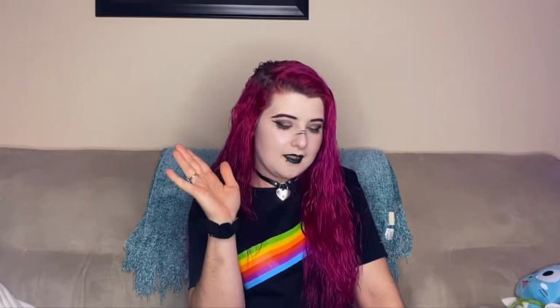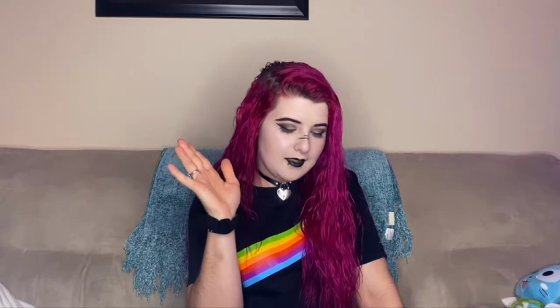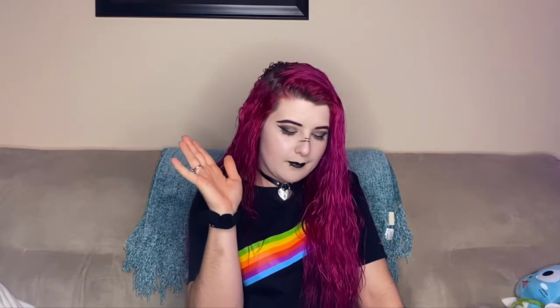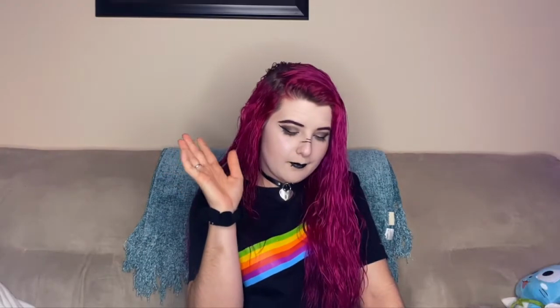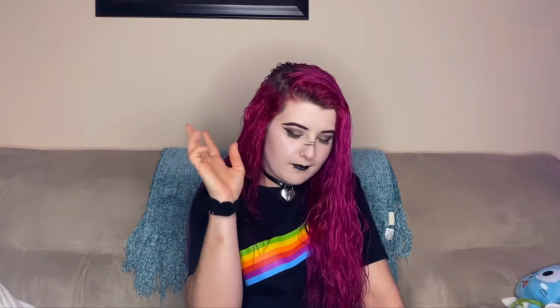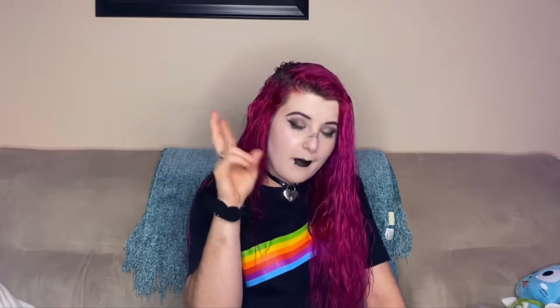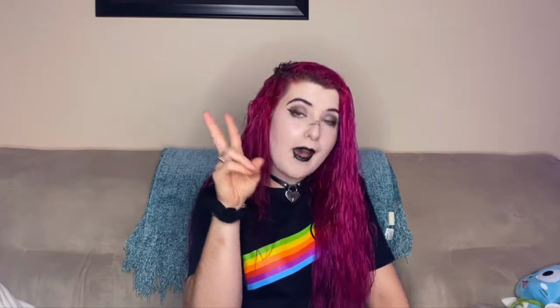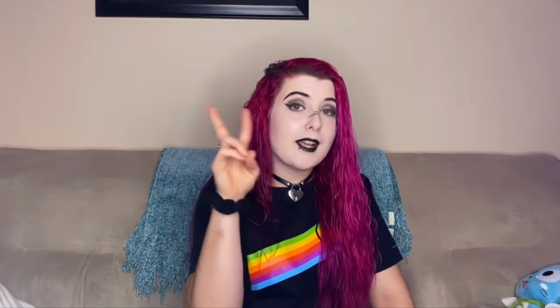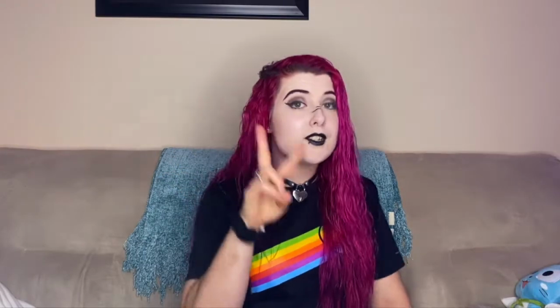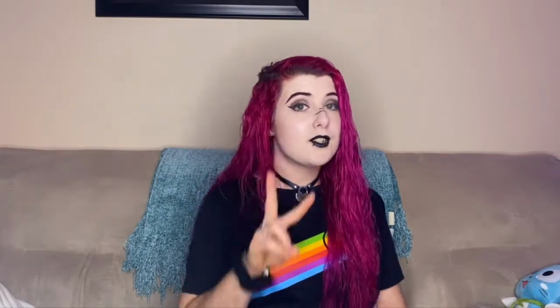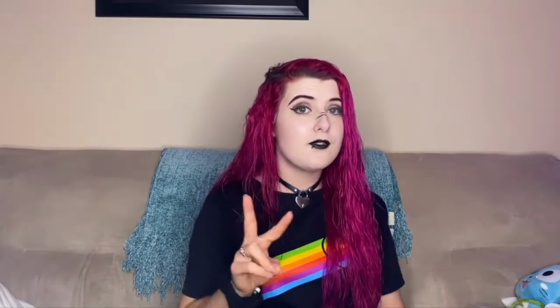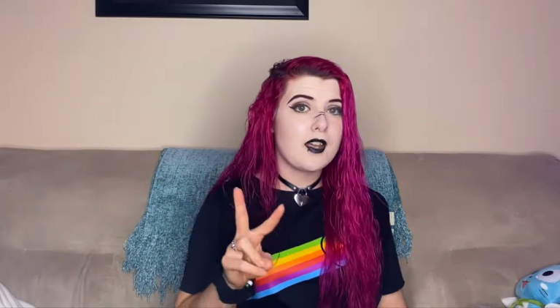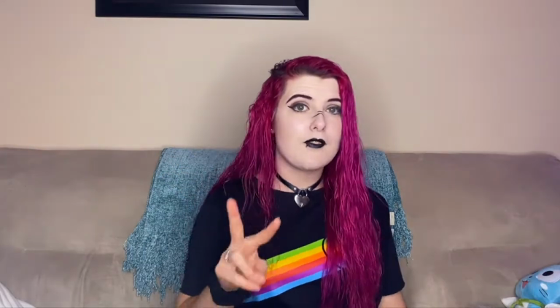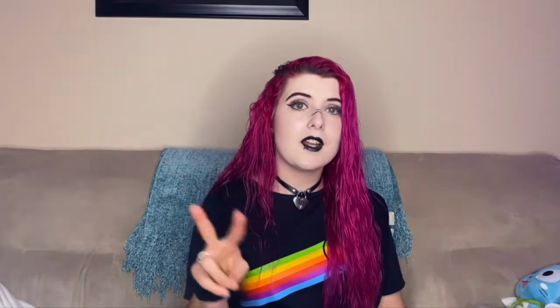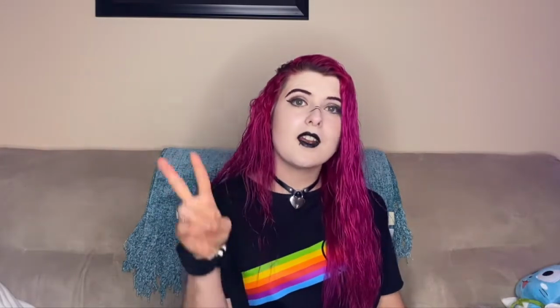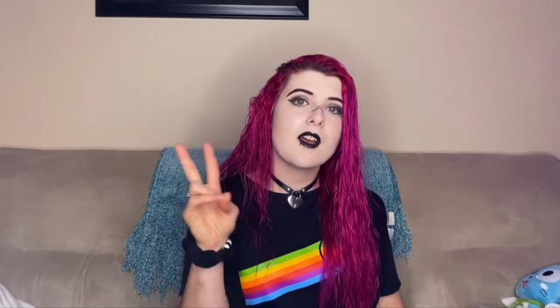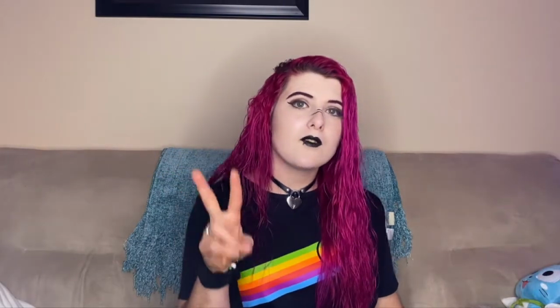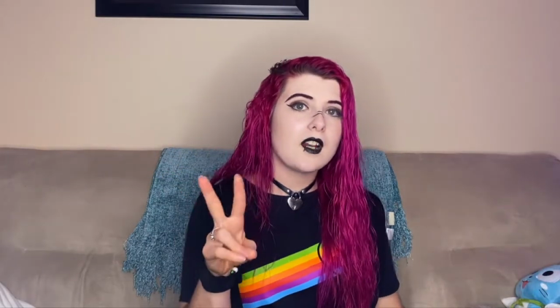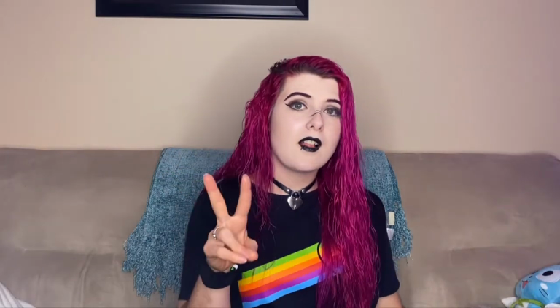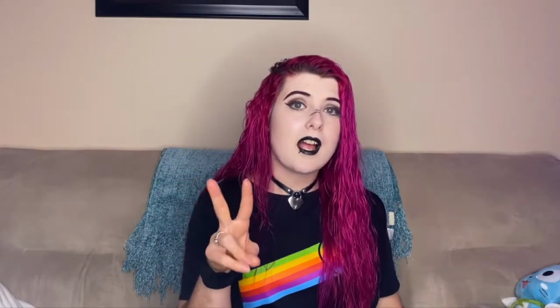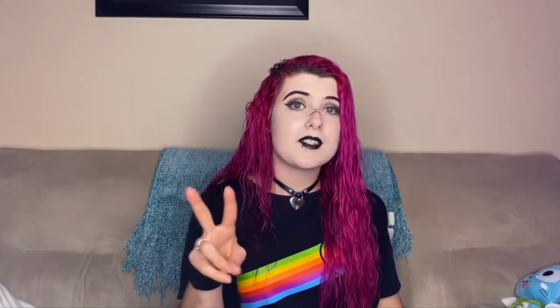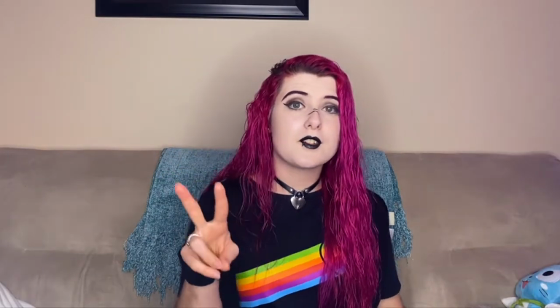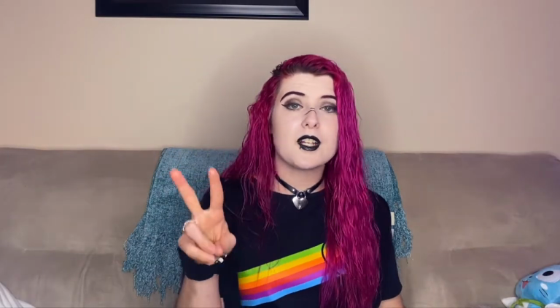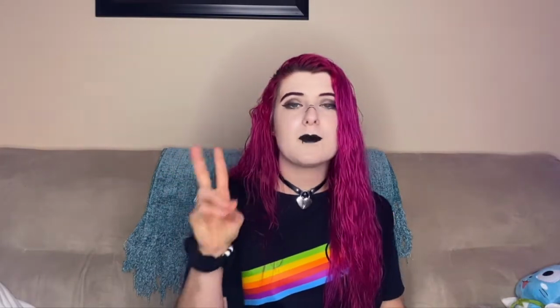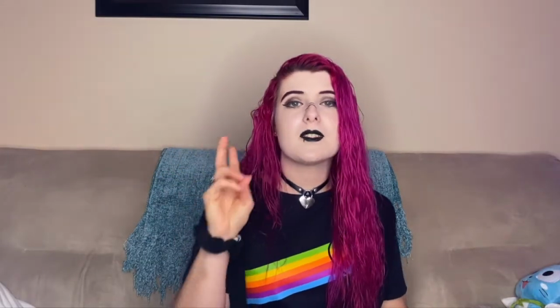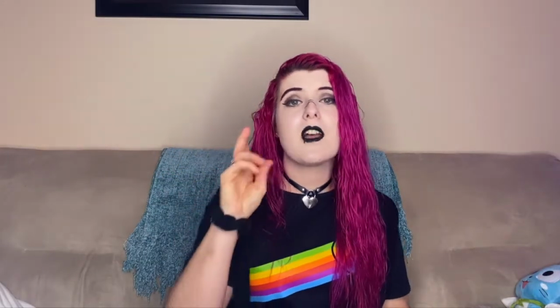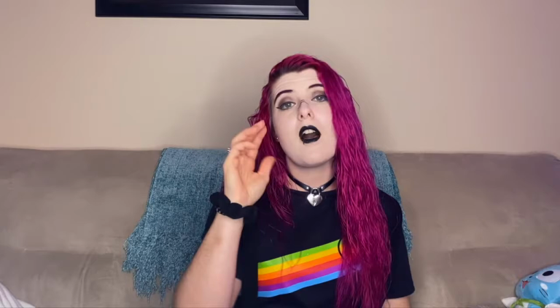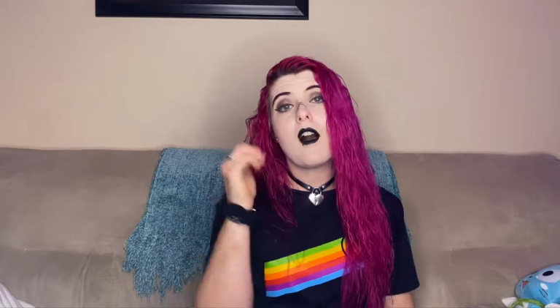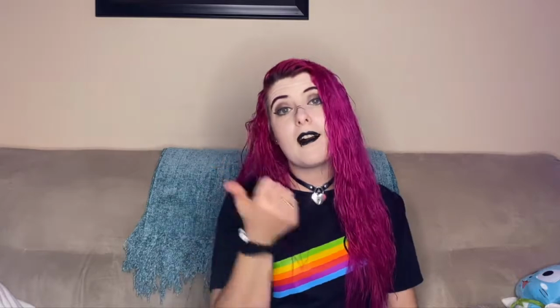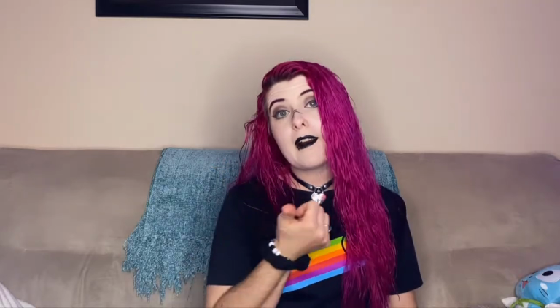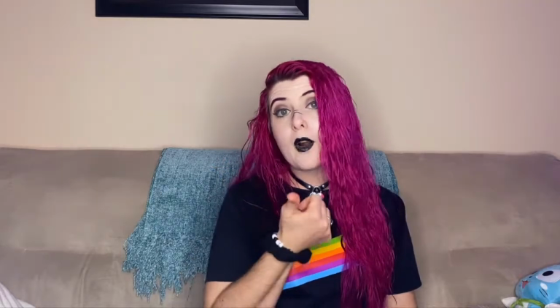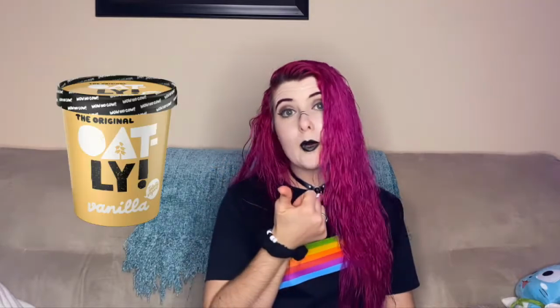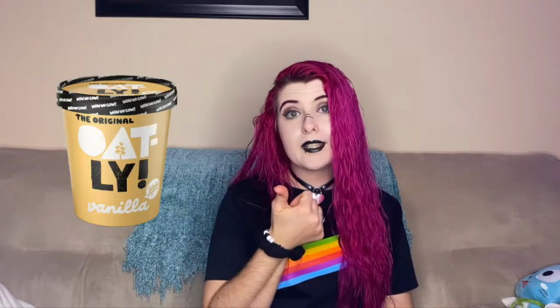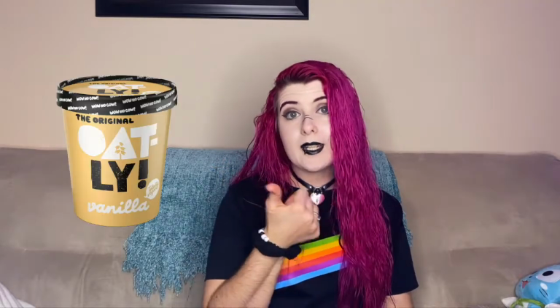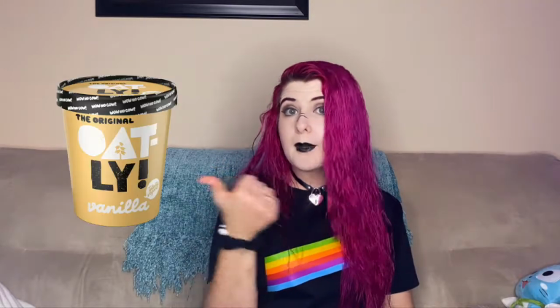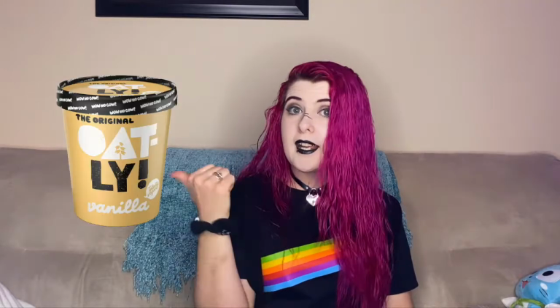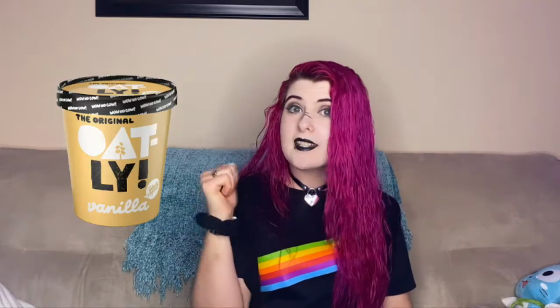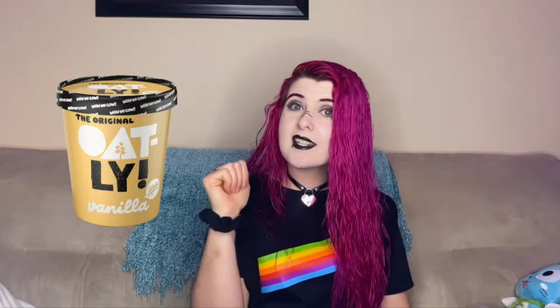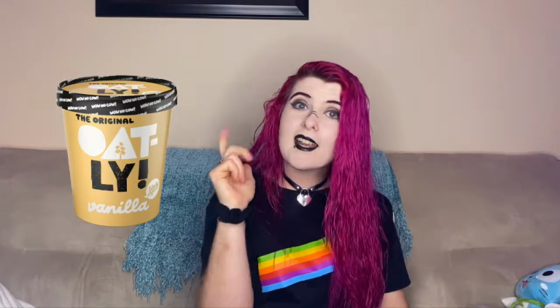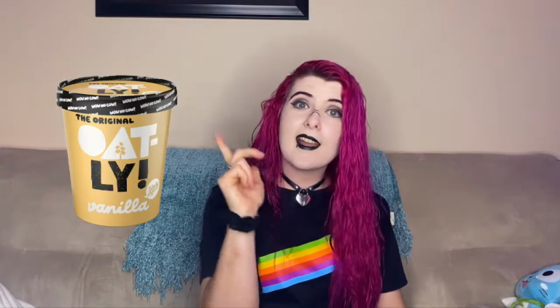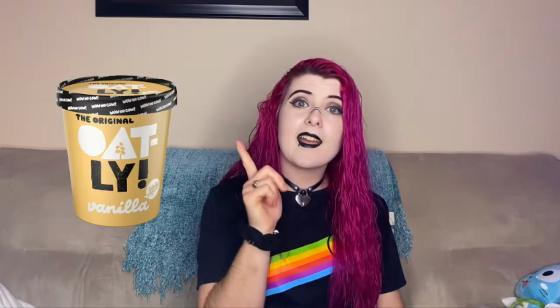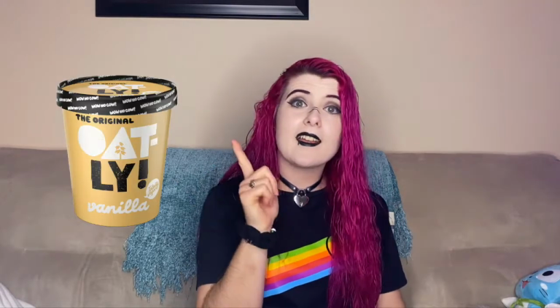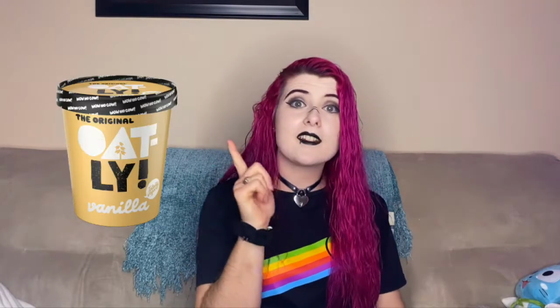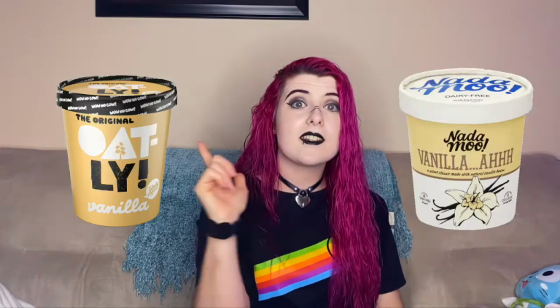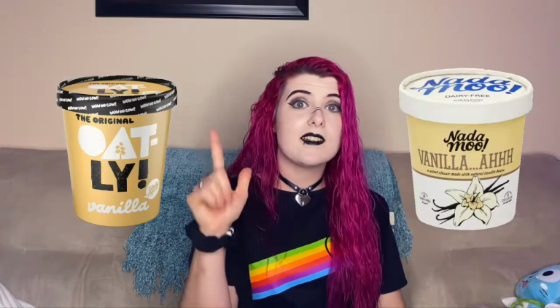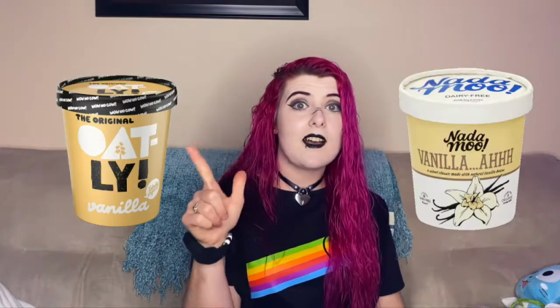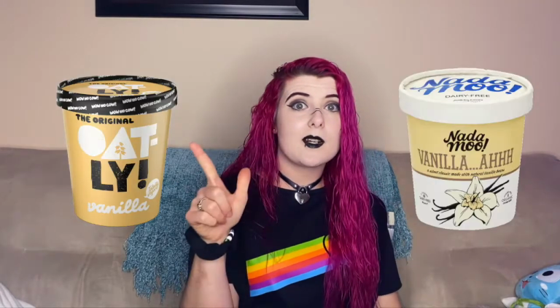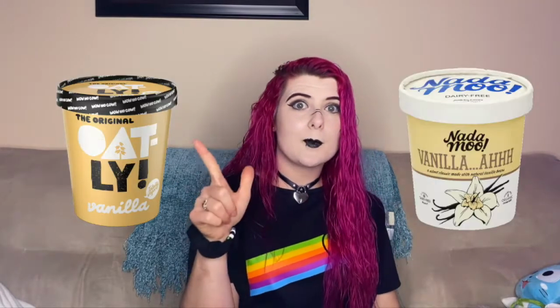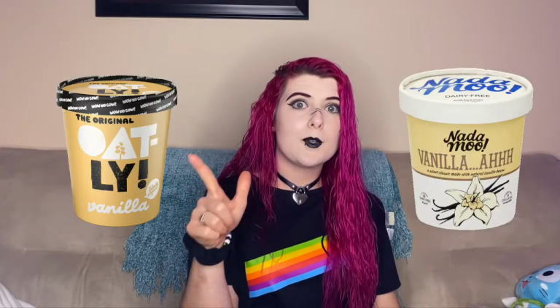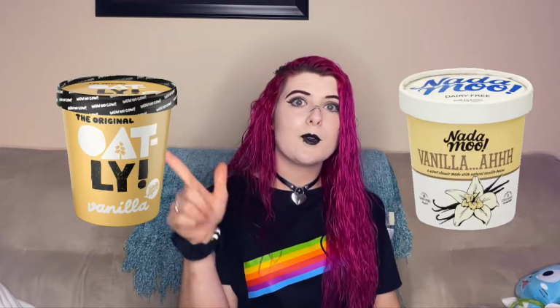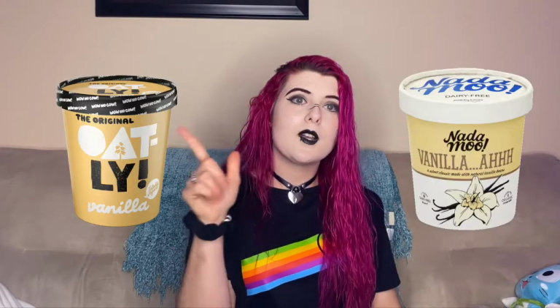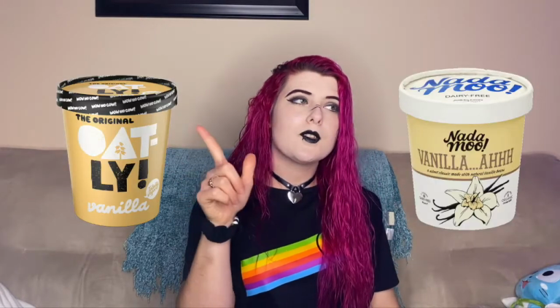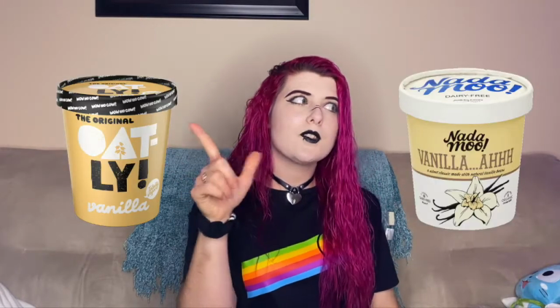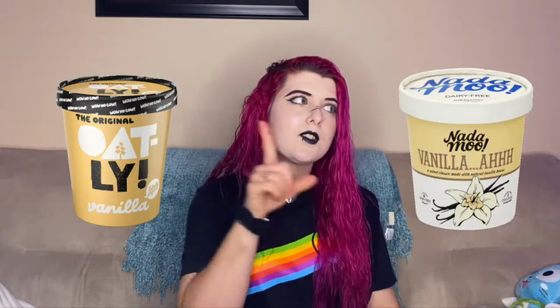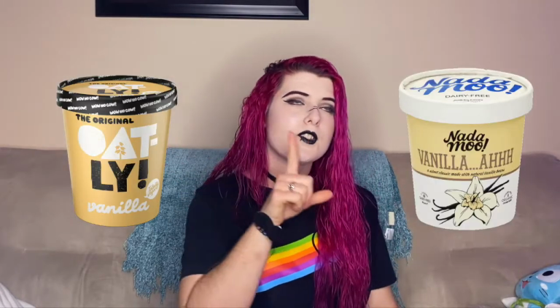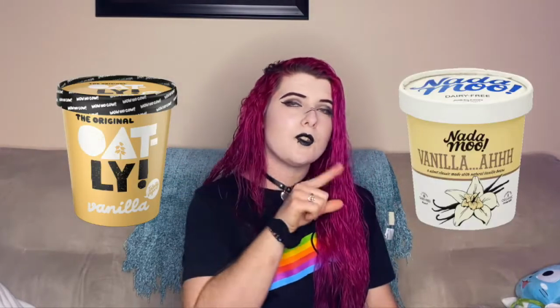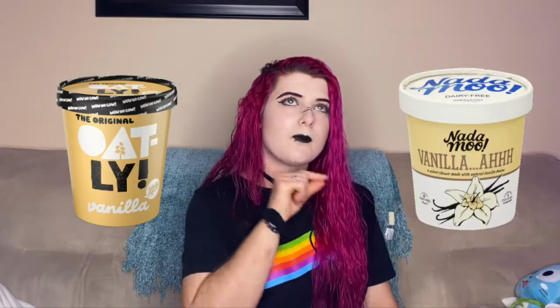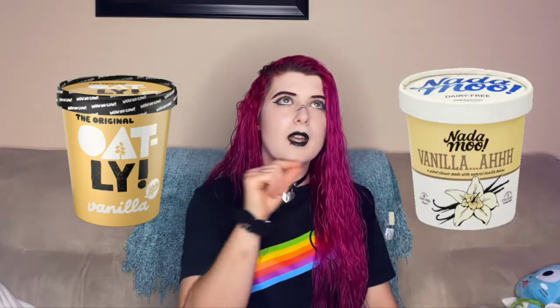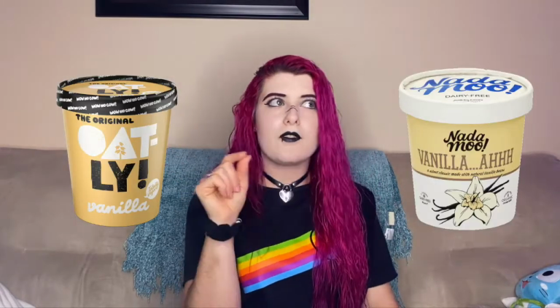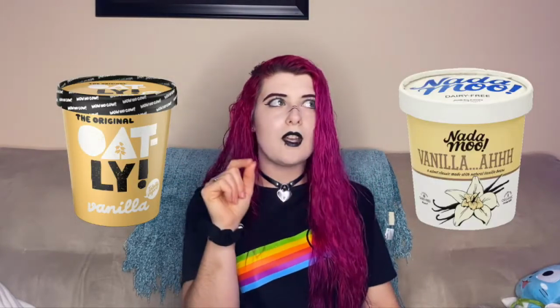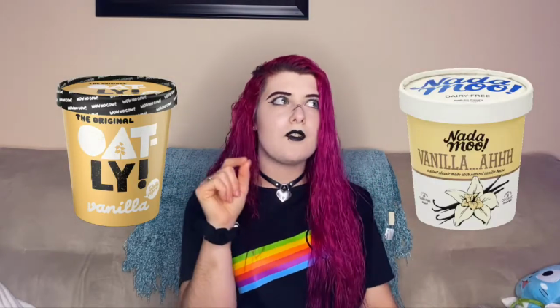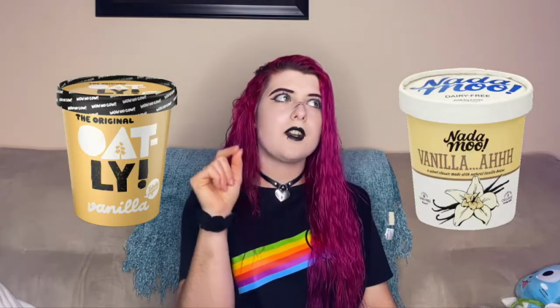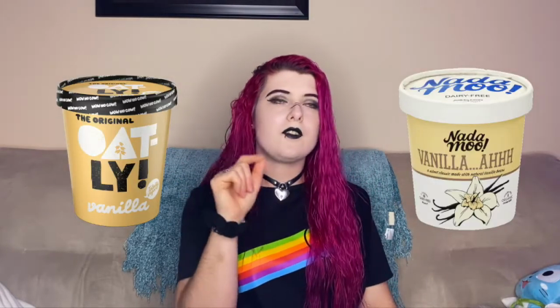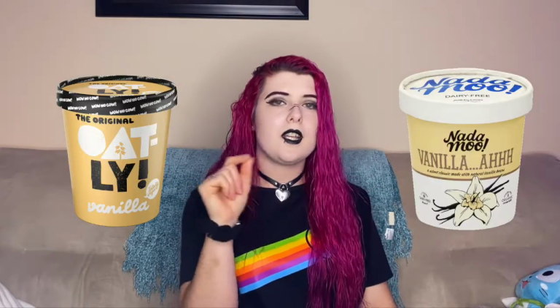And lastly, ice cream — perfect on top of warm apple pie. My two favorite vanilla ice creams are Oatly and Not a Moo. They are so creamy, delicious, and perfect with your Thanksgiving desserts.